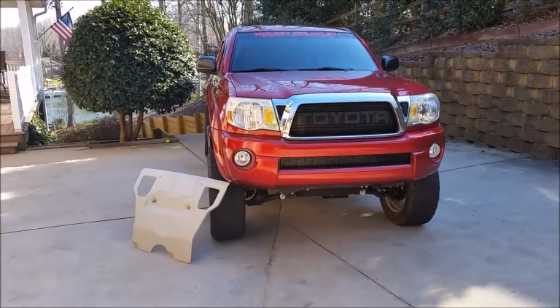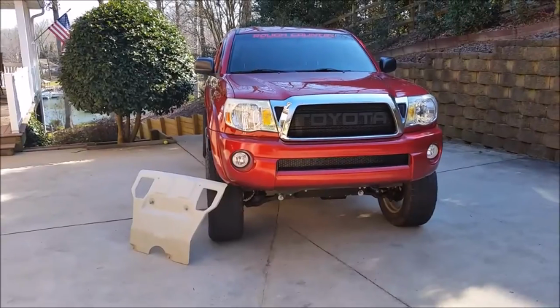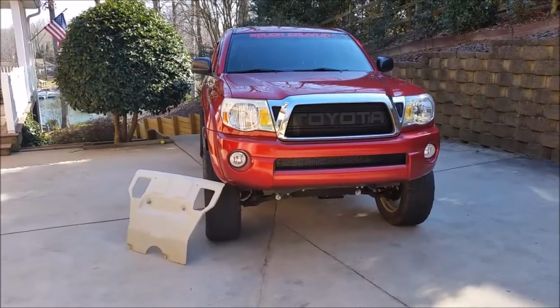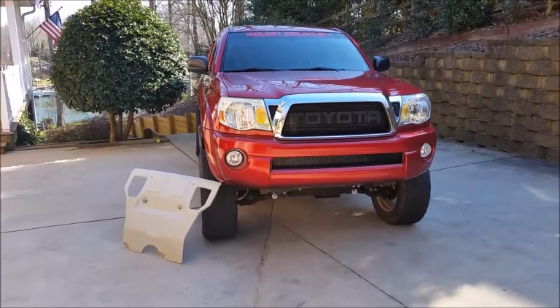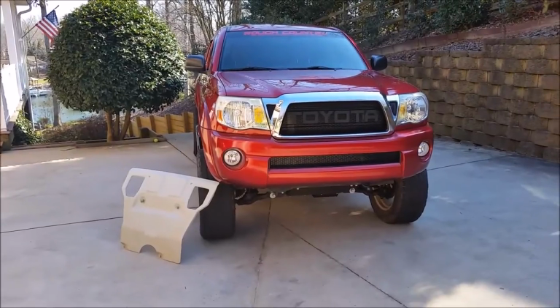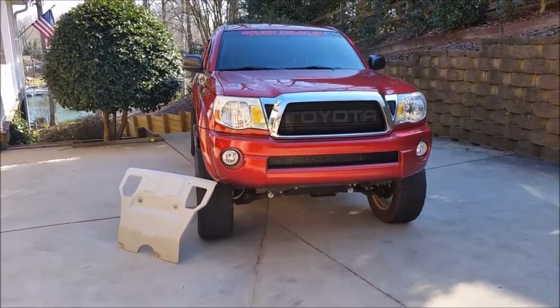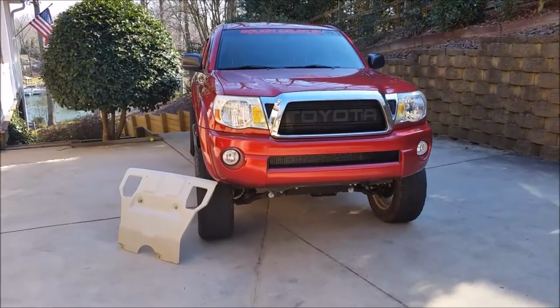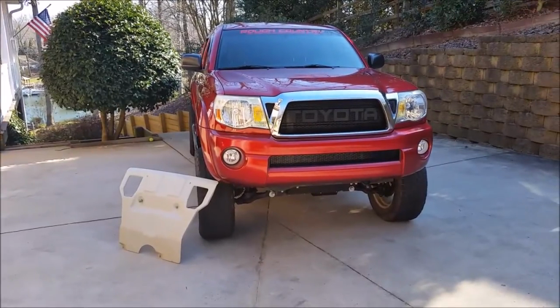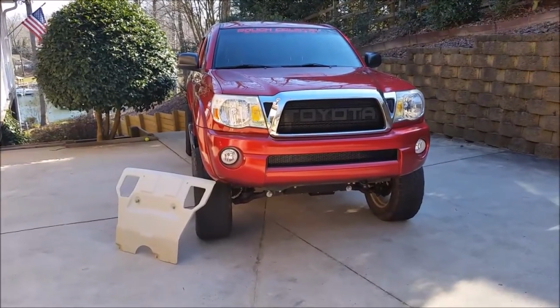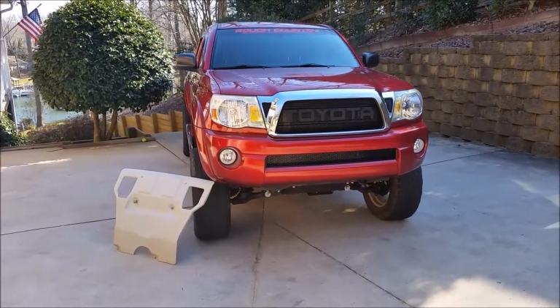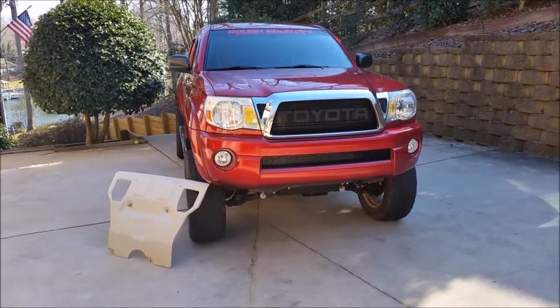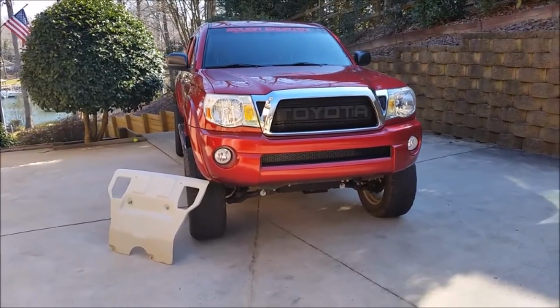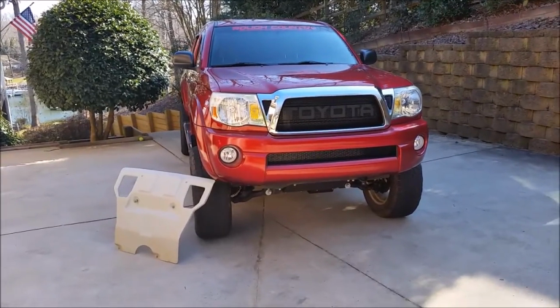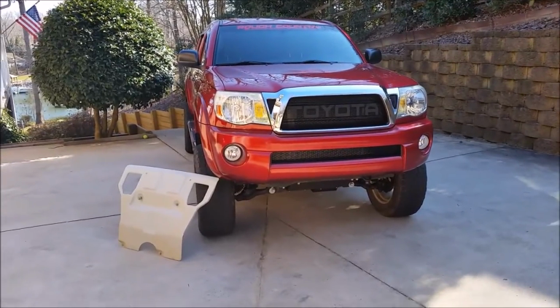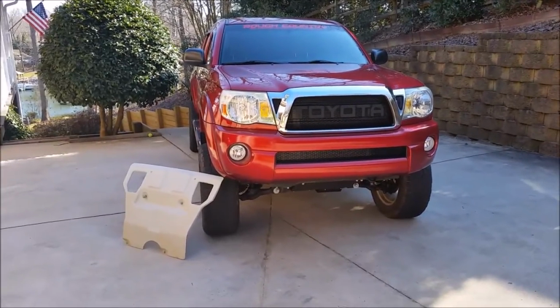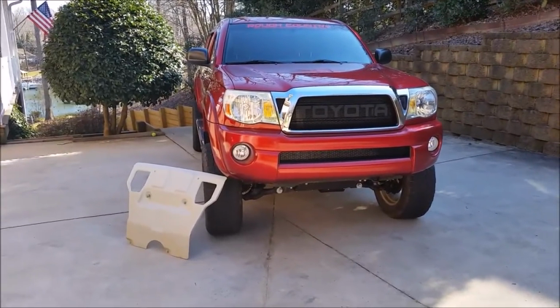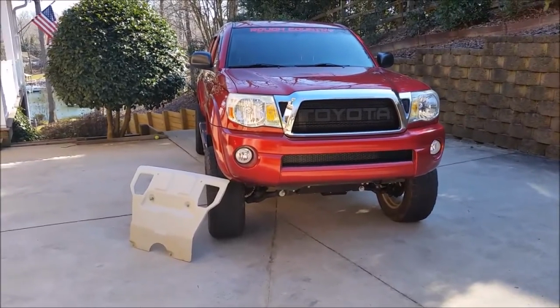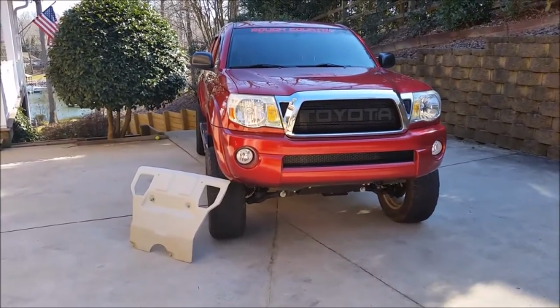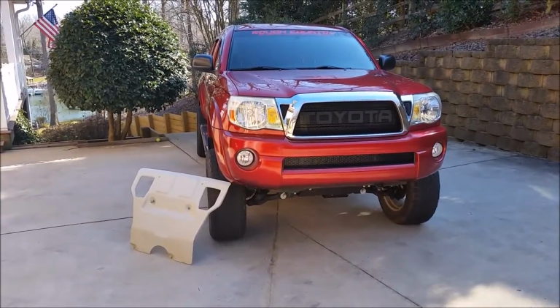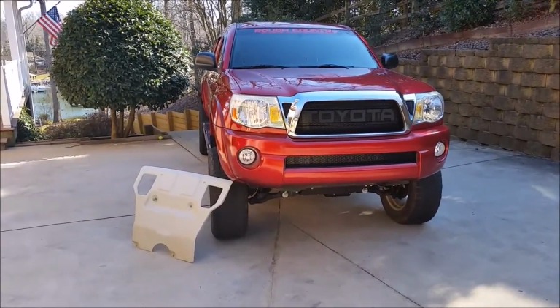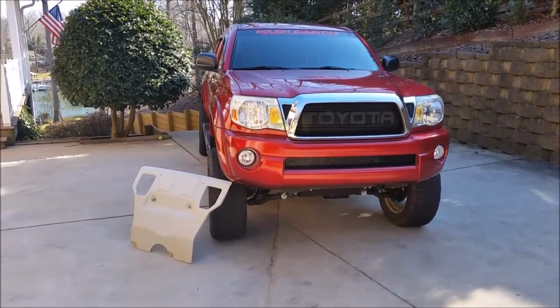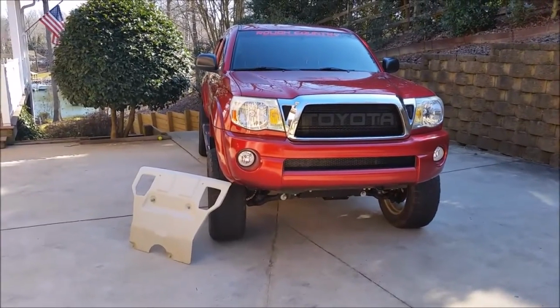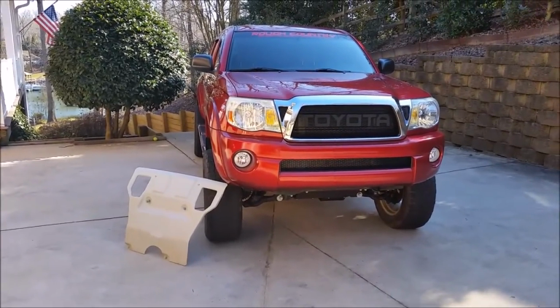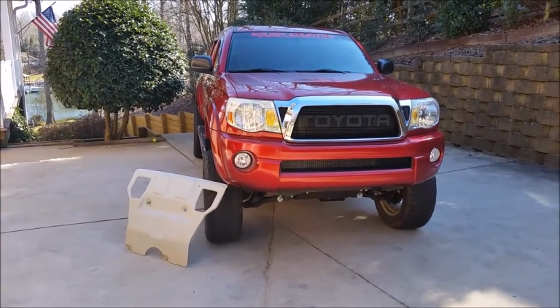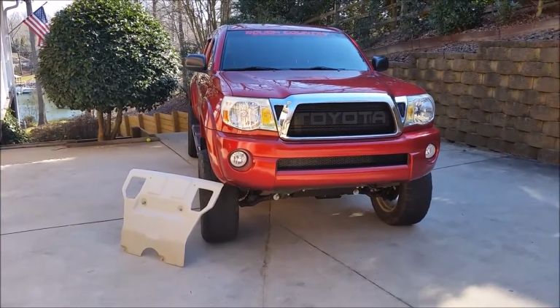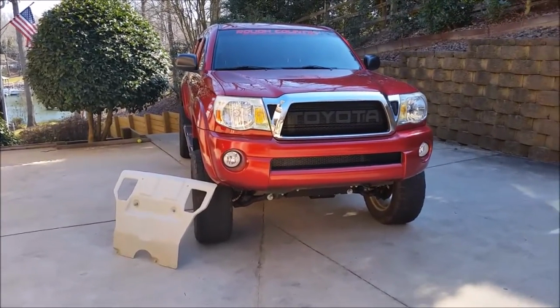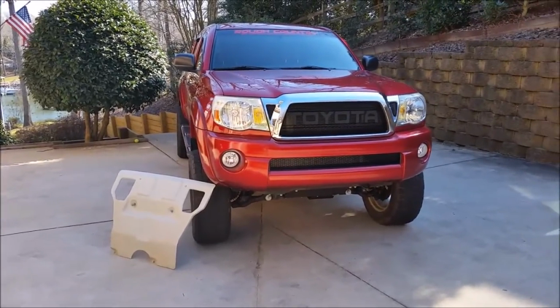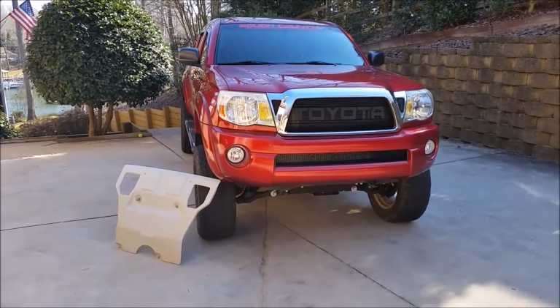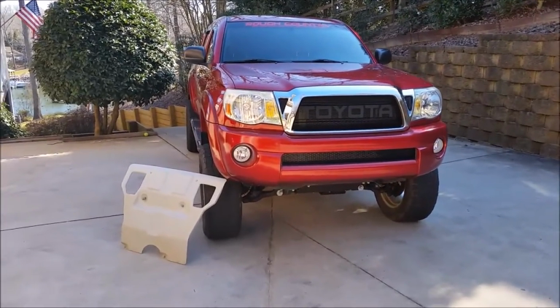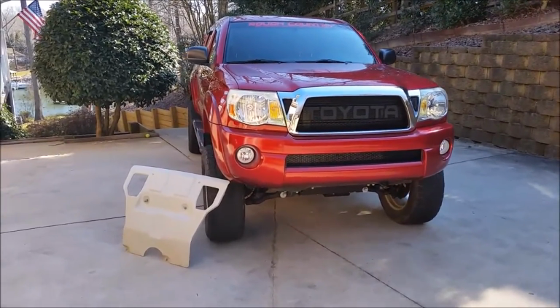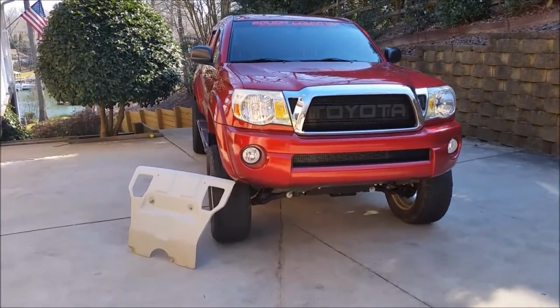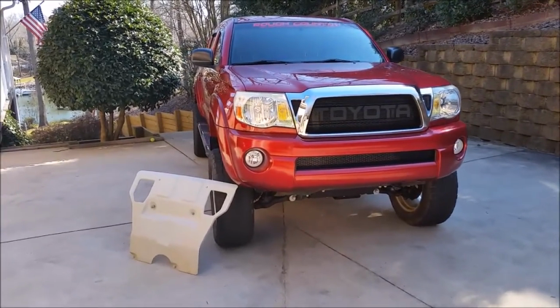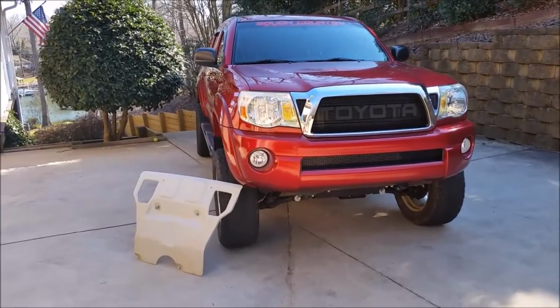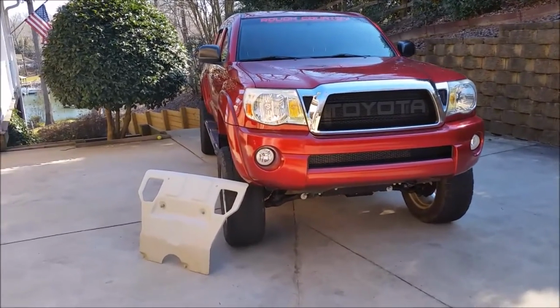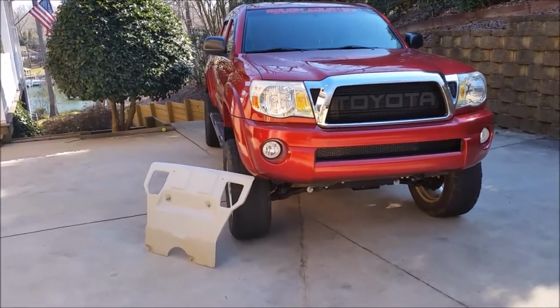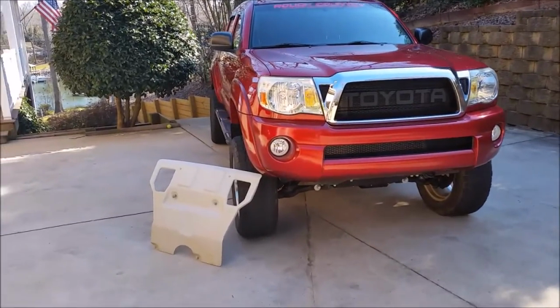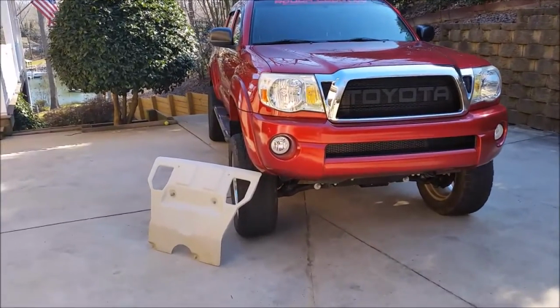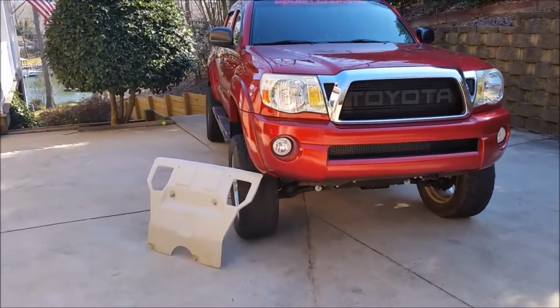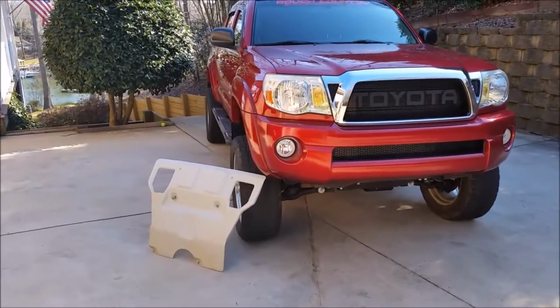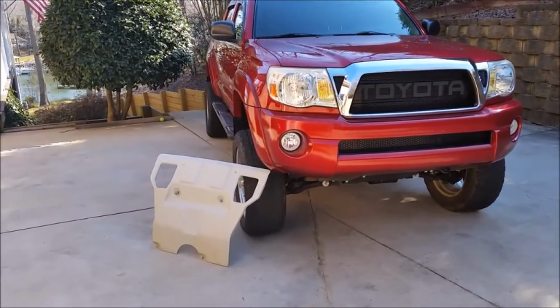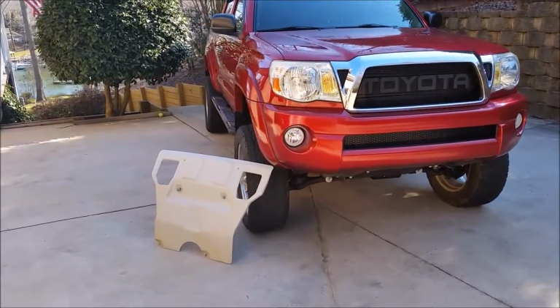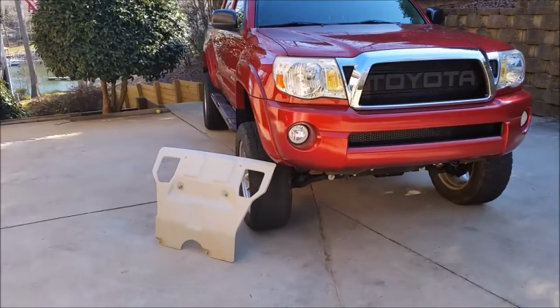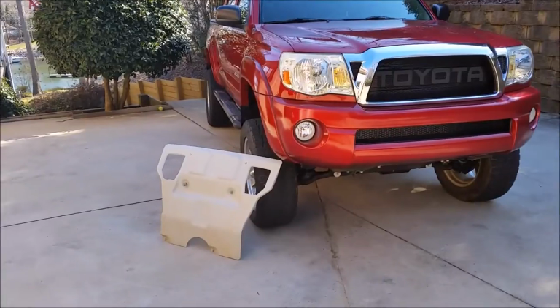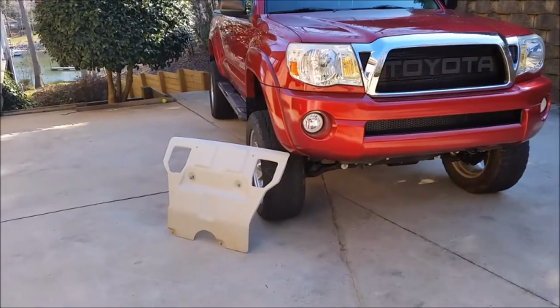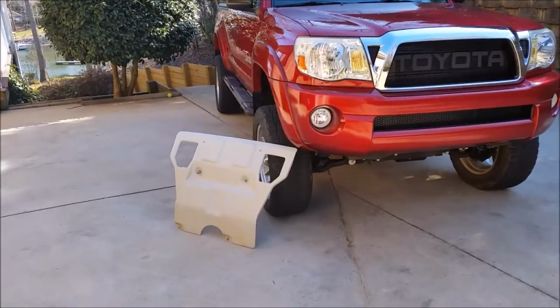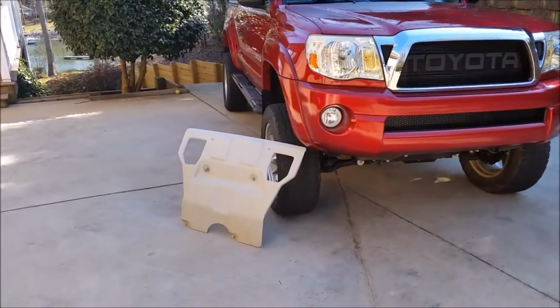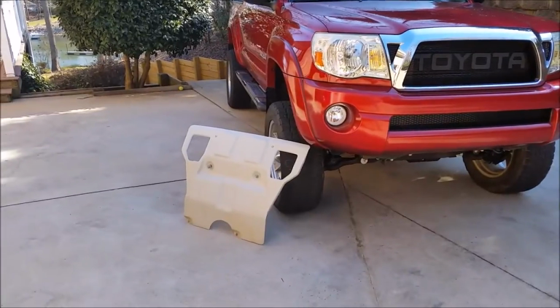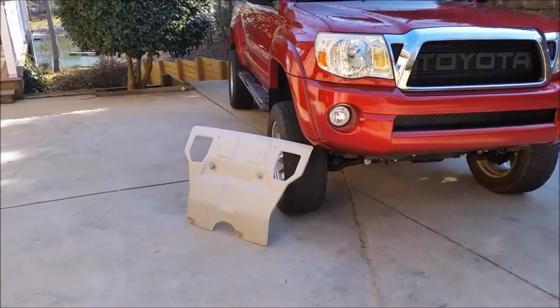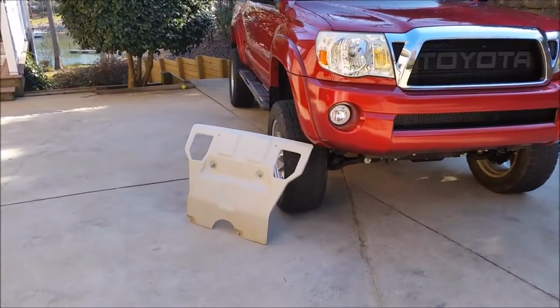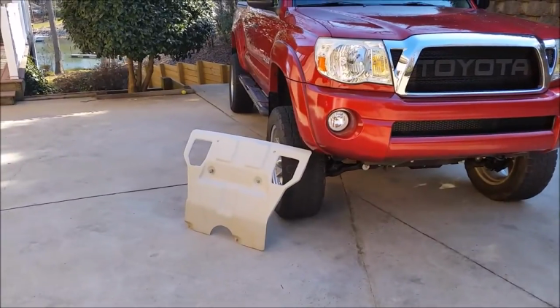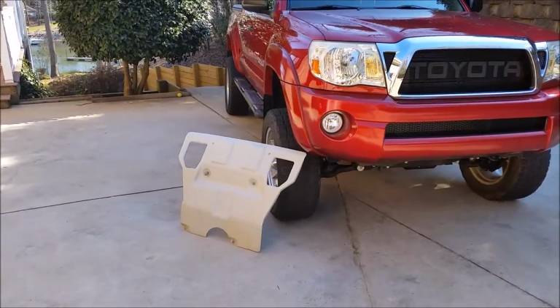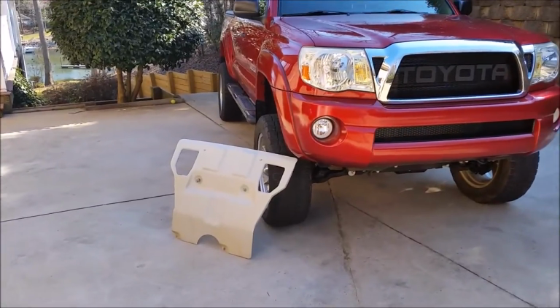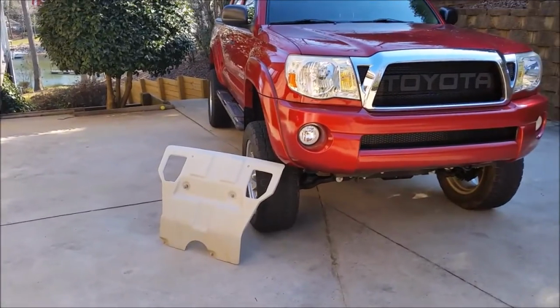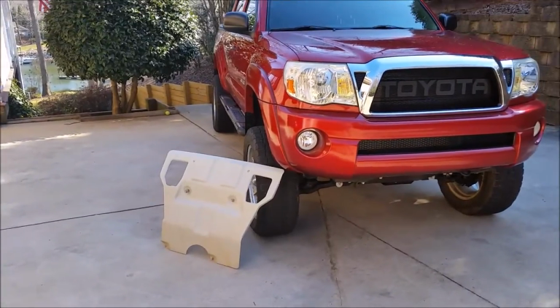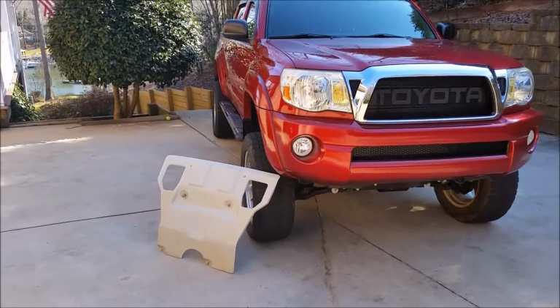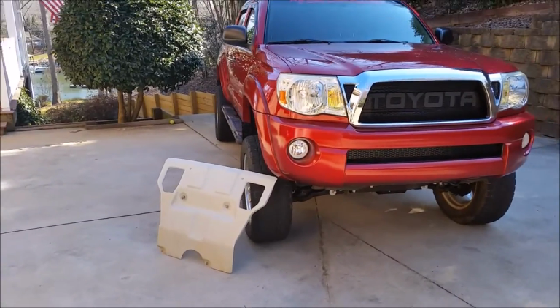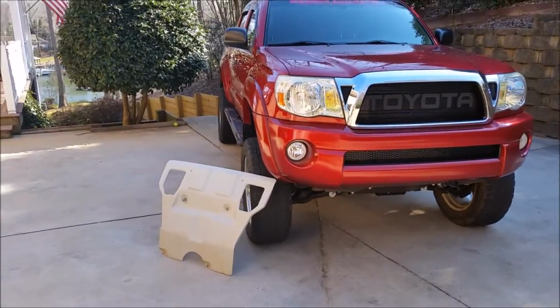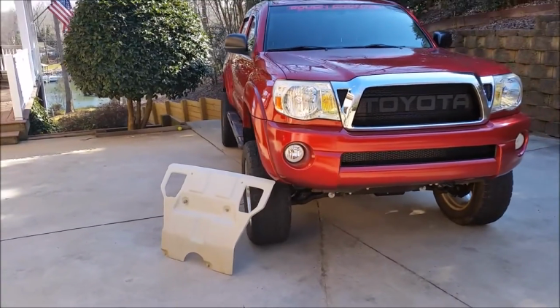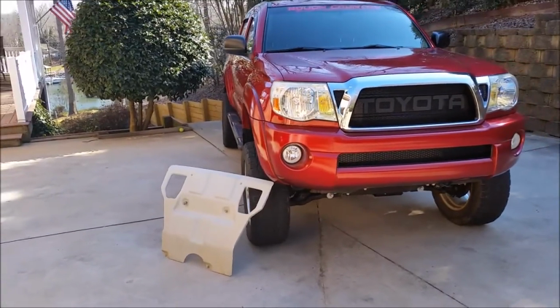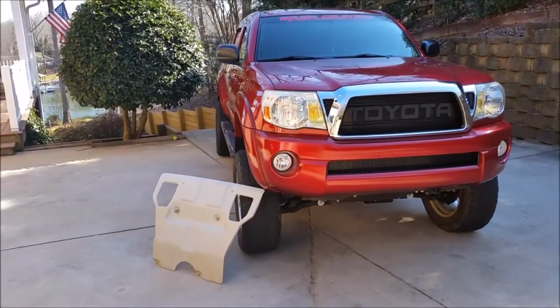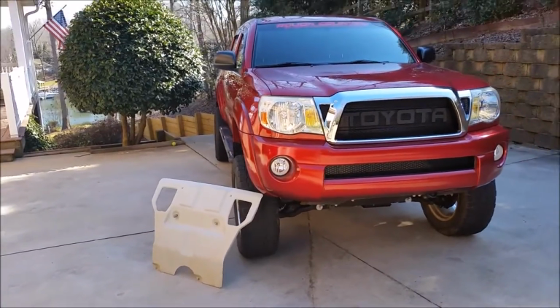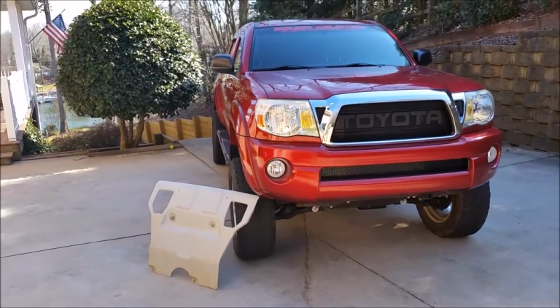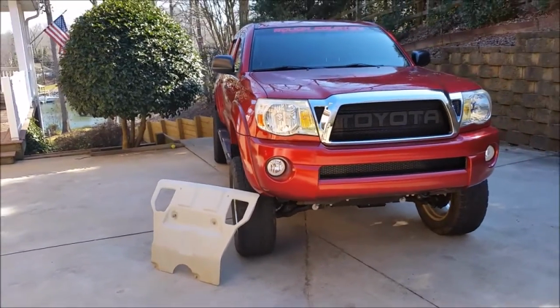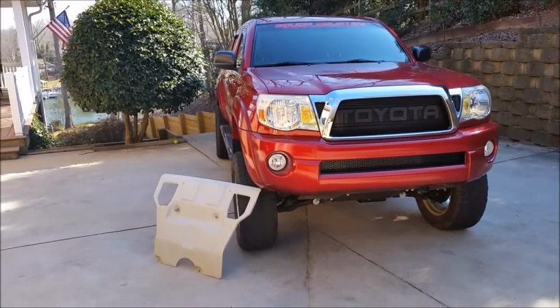Hey everyone, this is my 2007 Toyota Tacoma, and in this video I'll be showing you how to install the factory skid plate for the Tacoma.